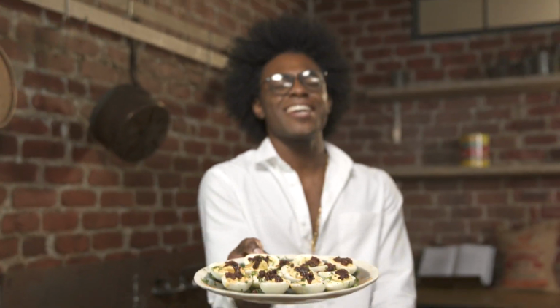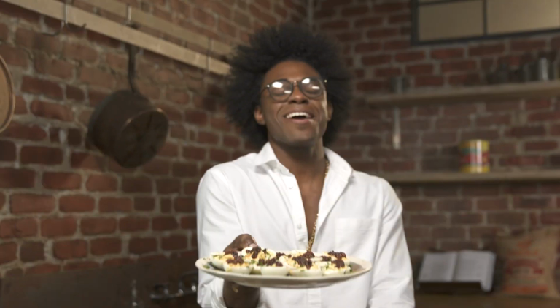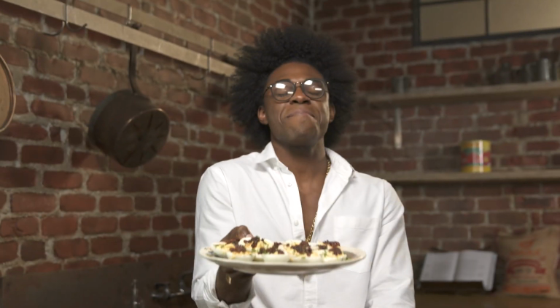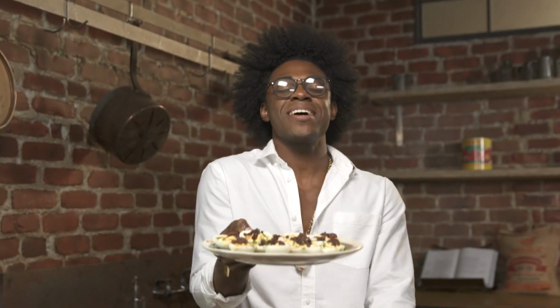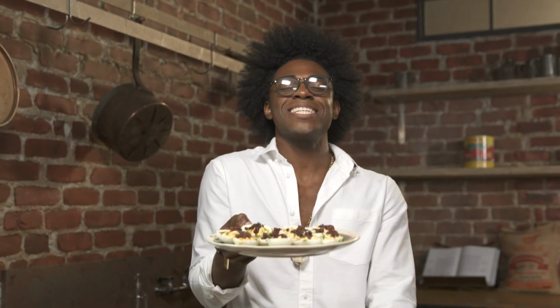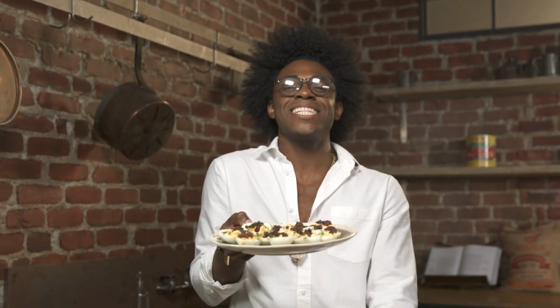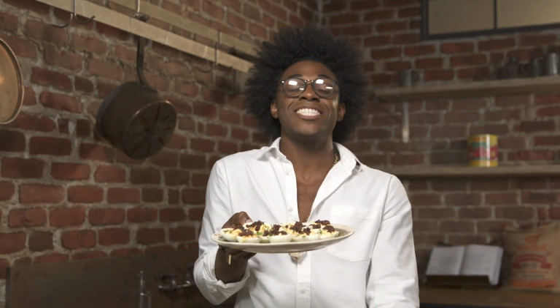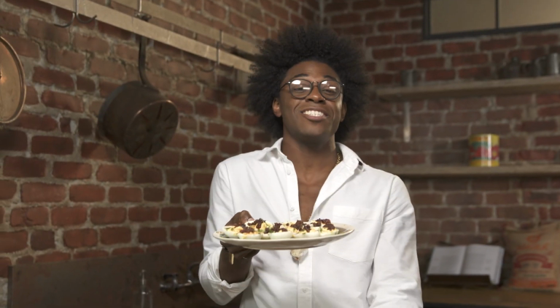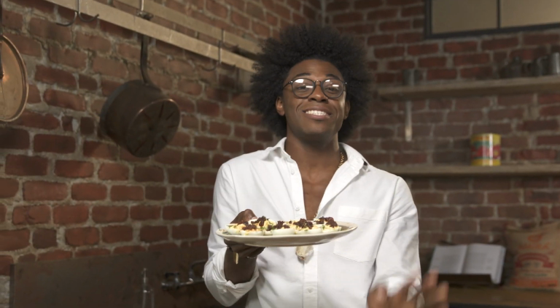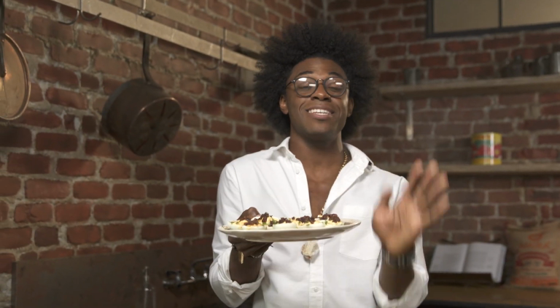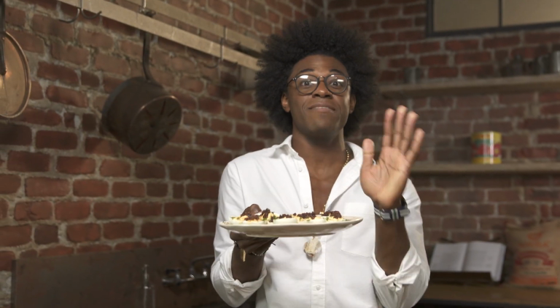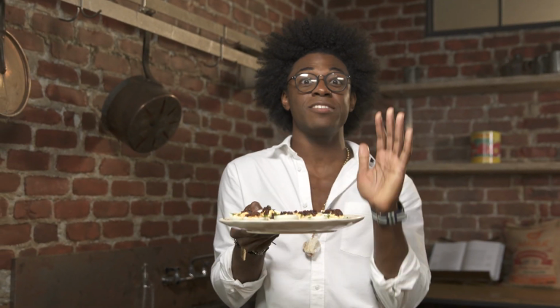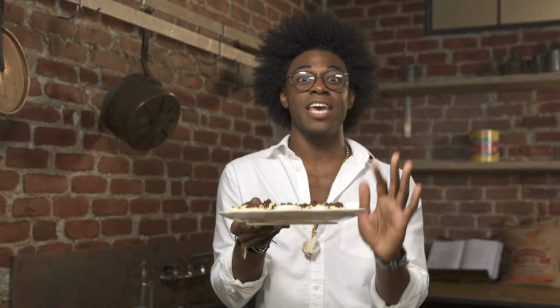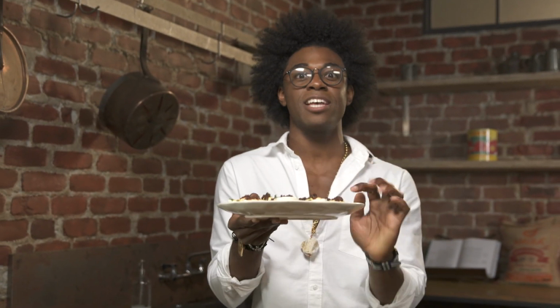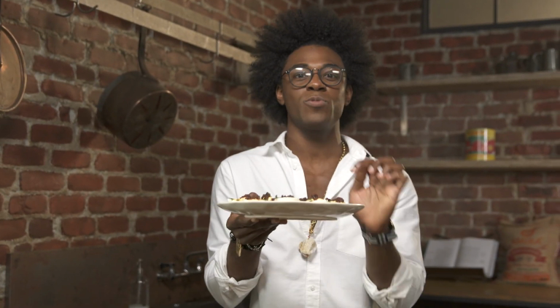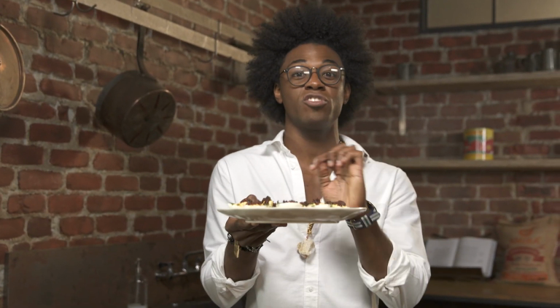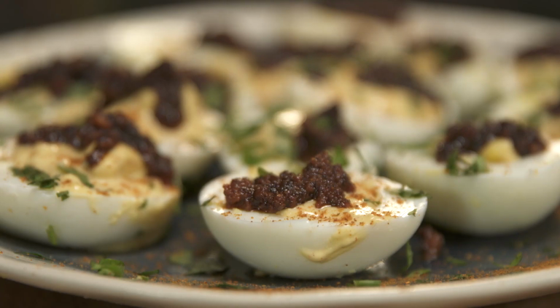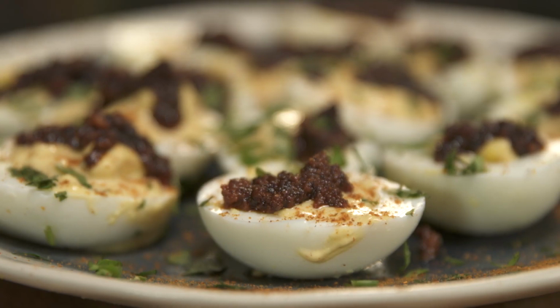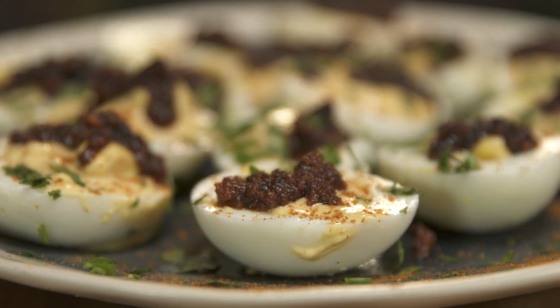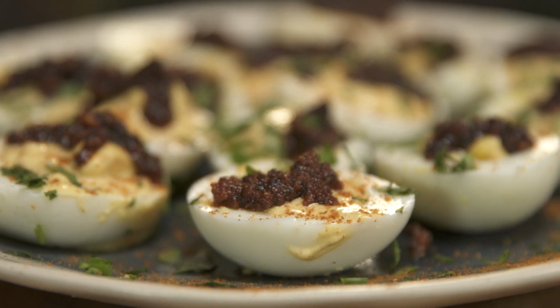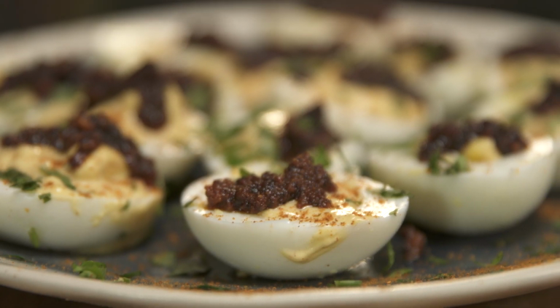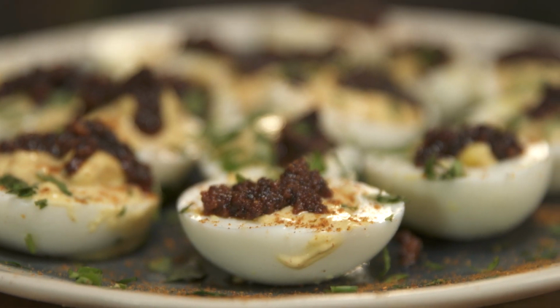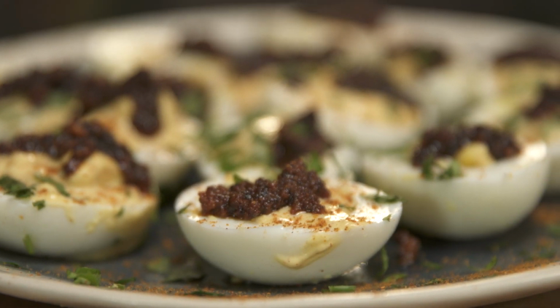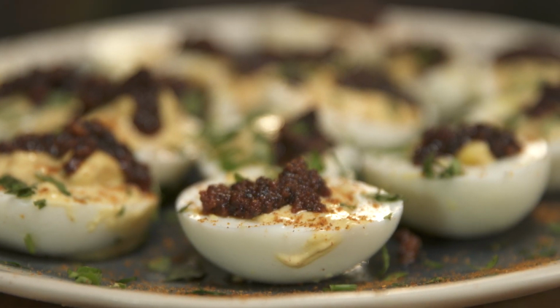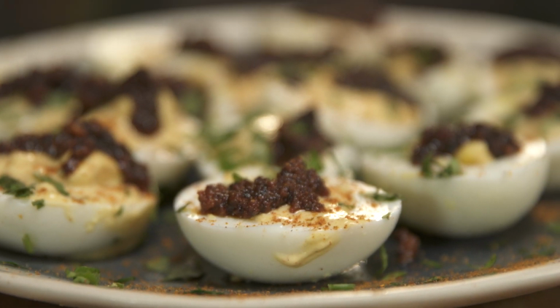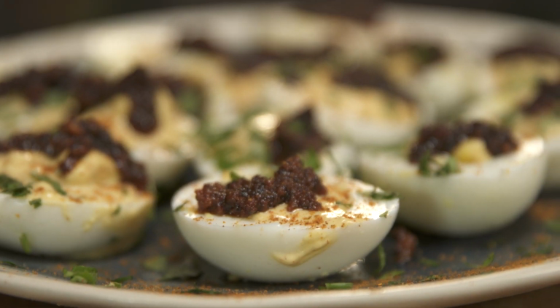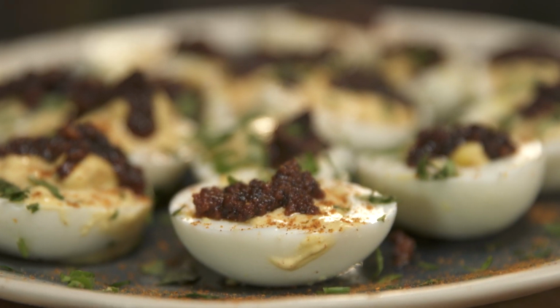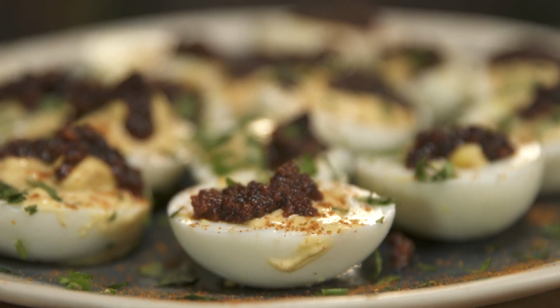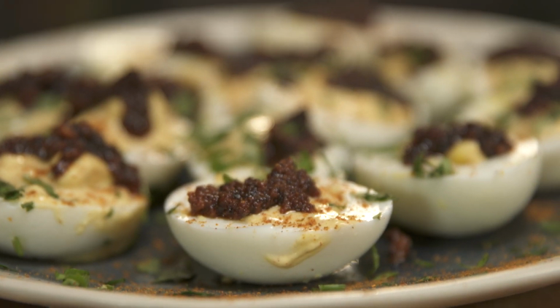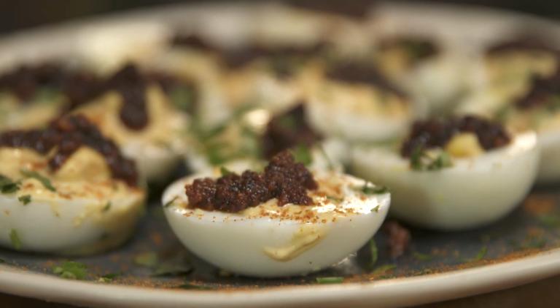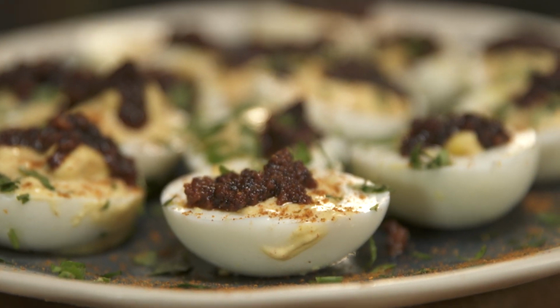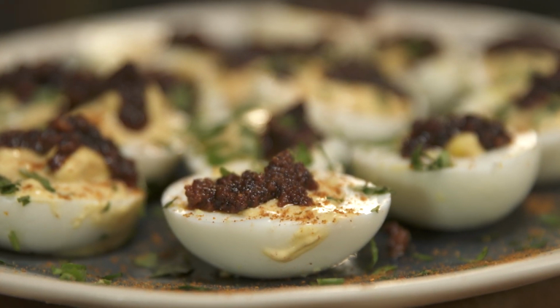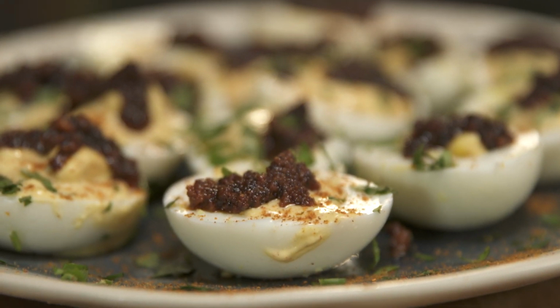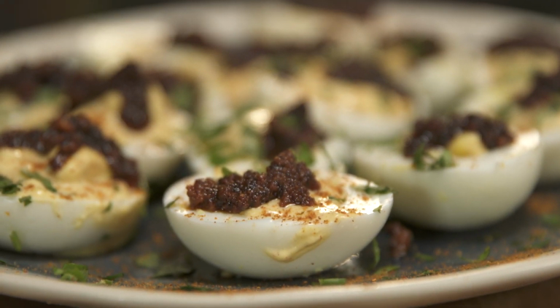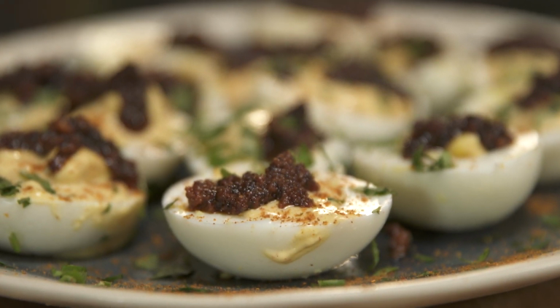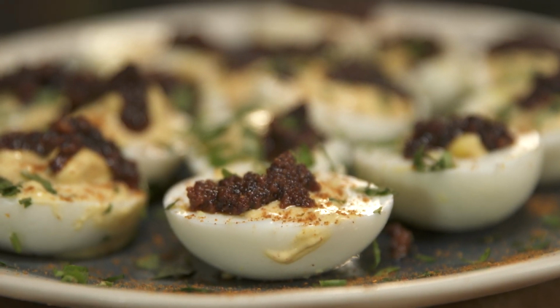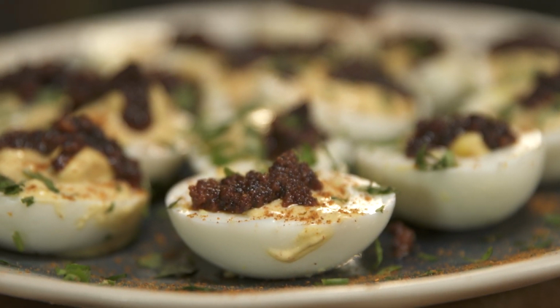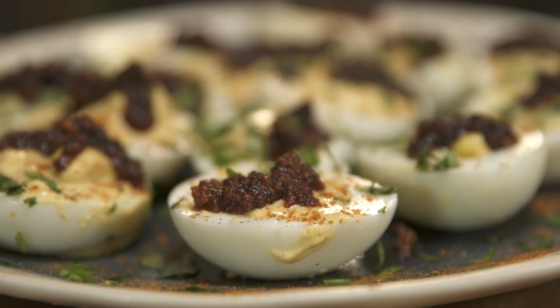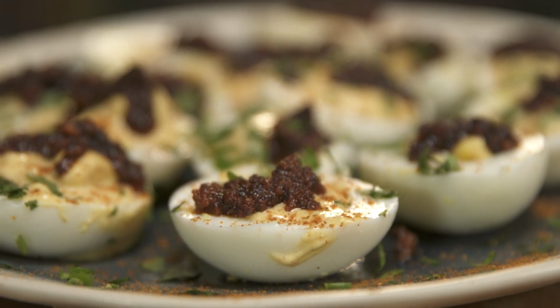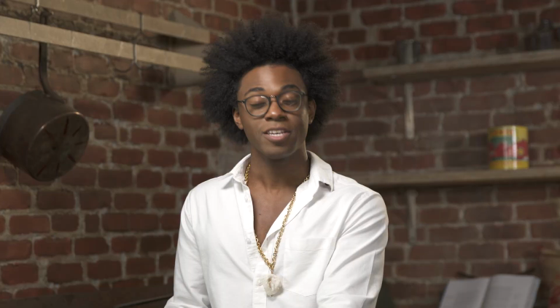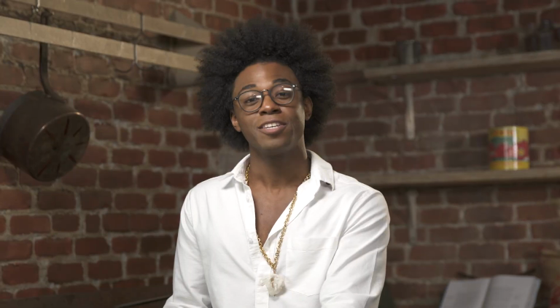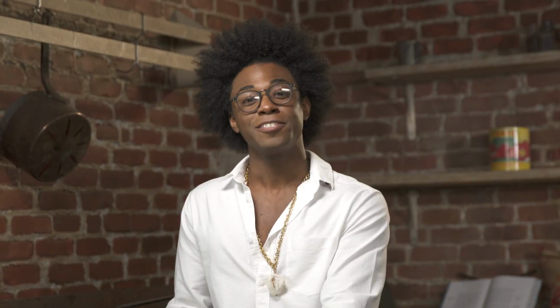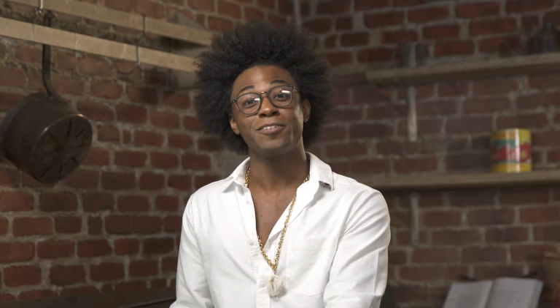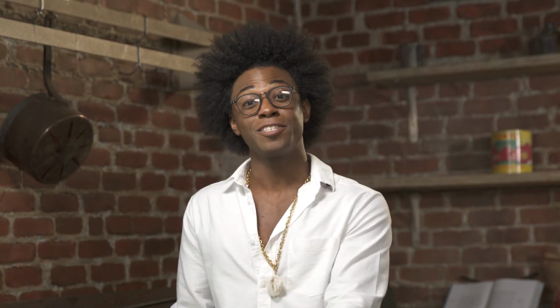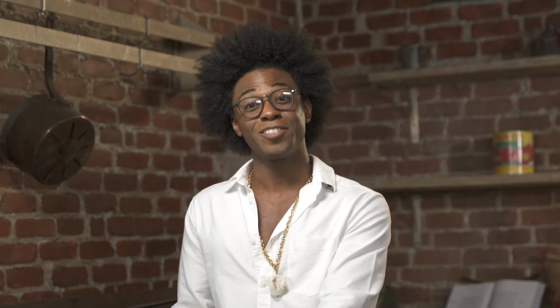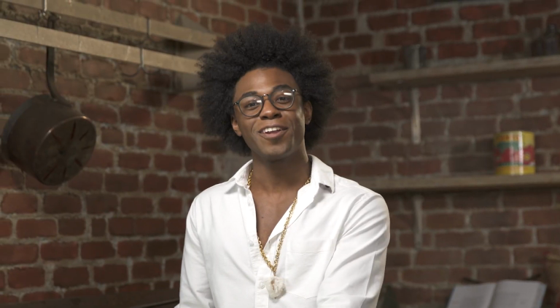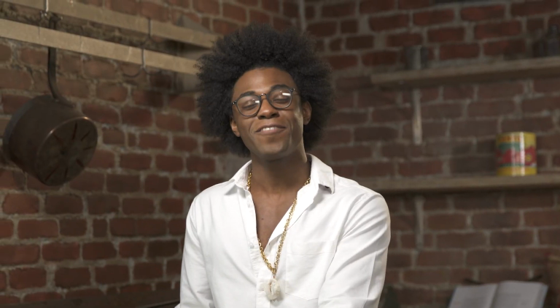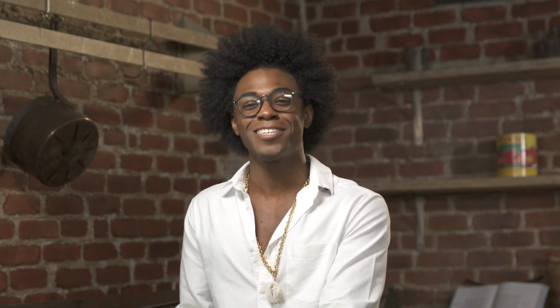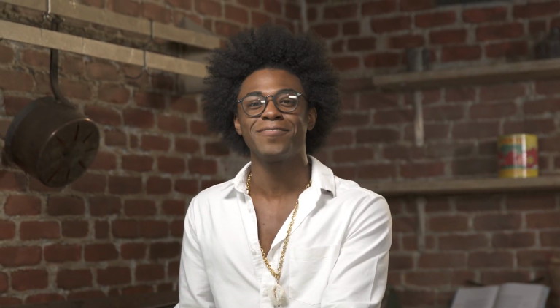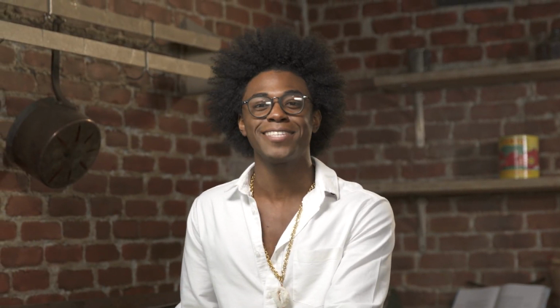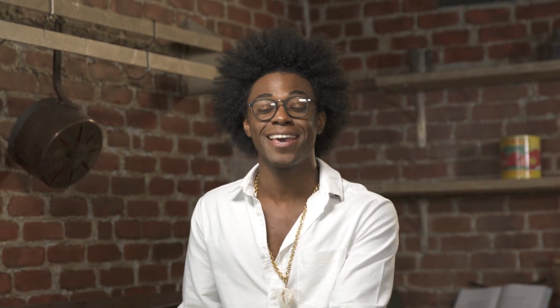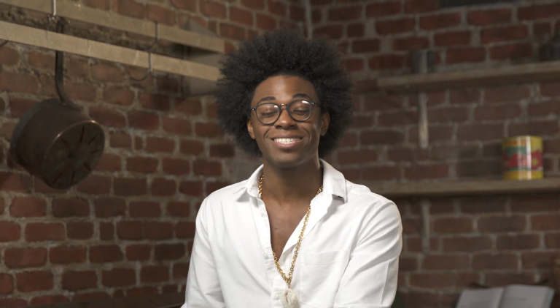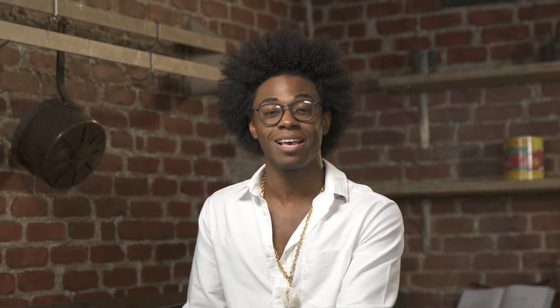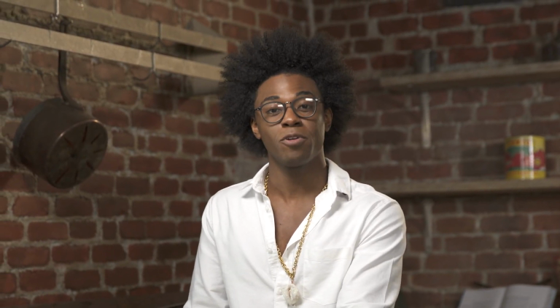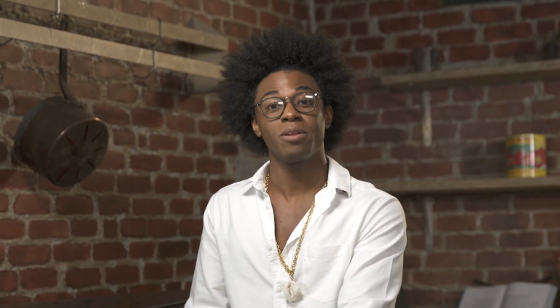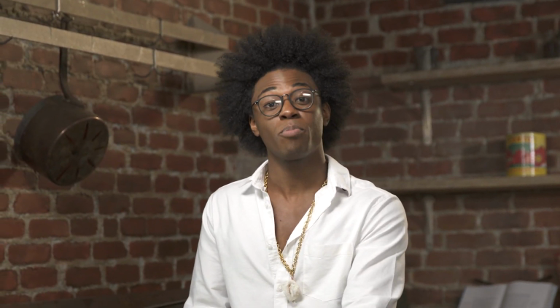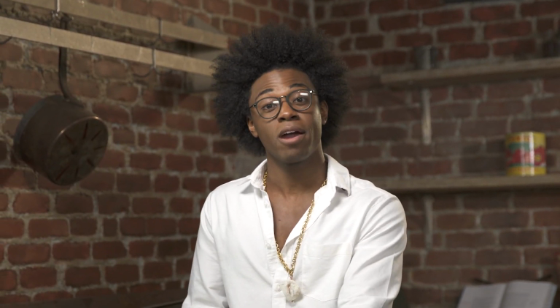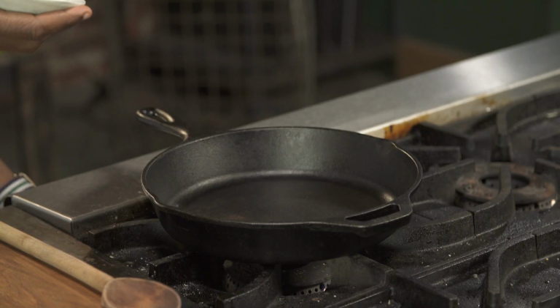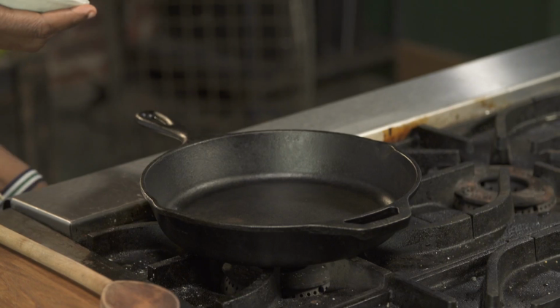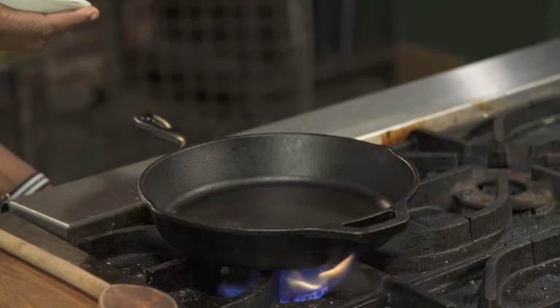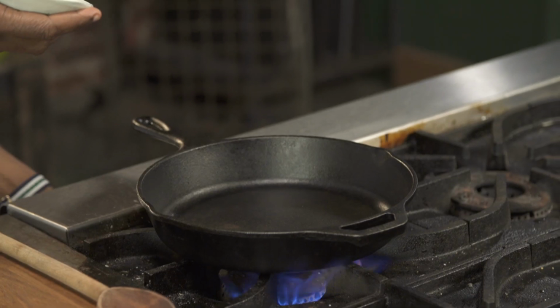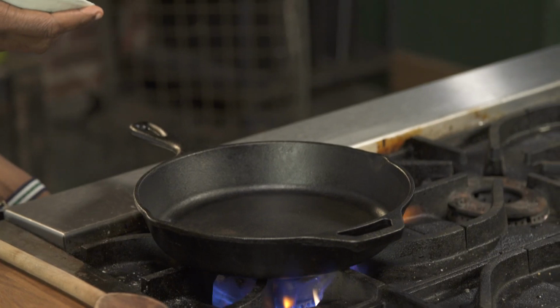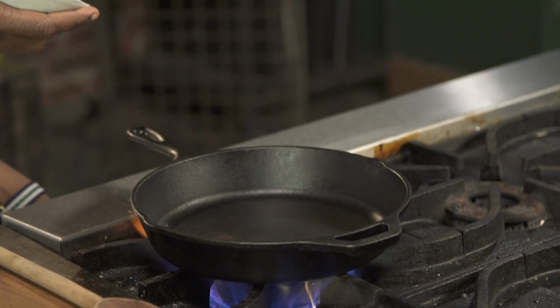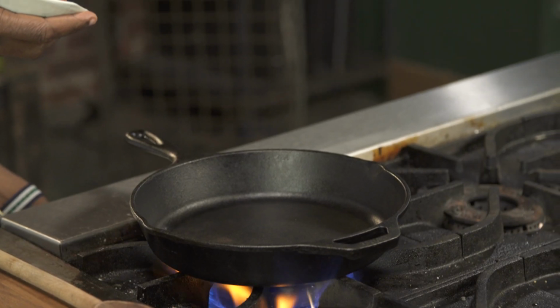Check out my delicious deviled eggs with chorizo on top. It's so, so good. So to start off our deviled eggs, I'm going to brown up some chorizo.